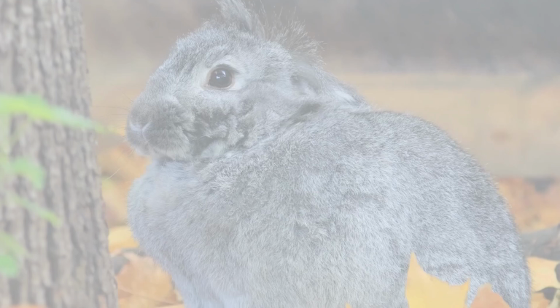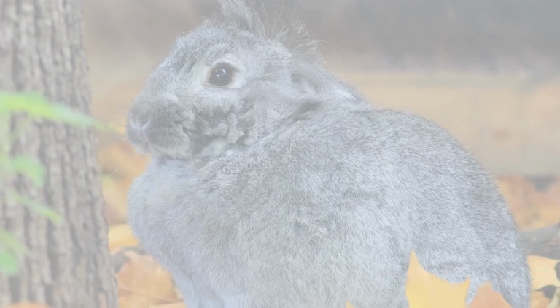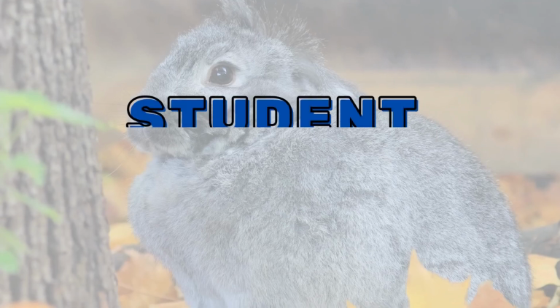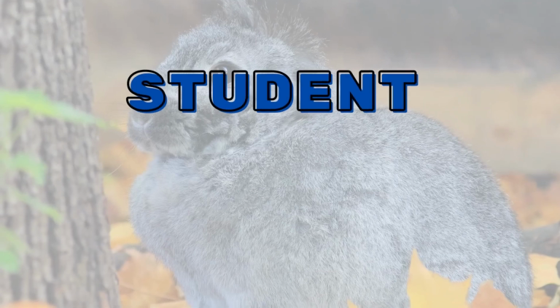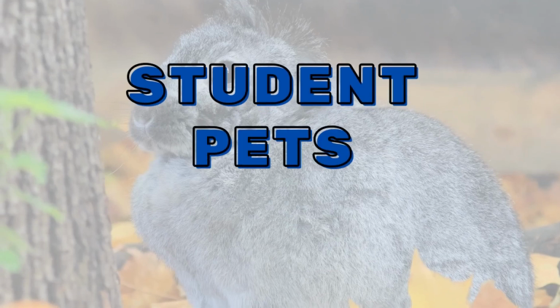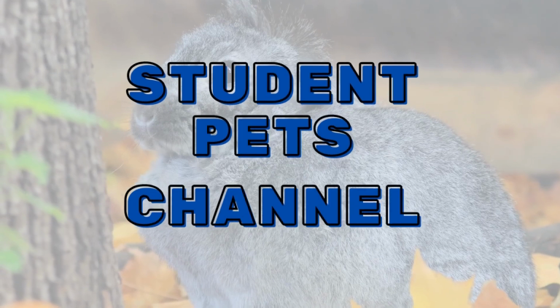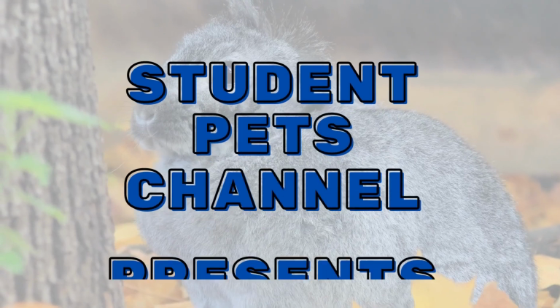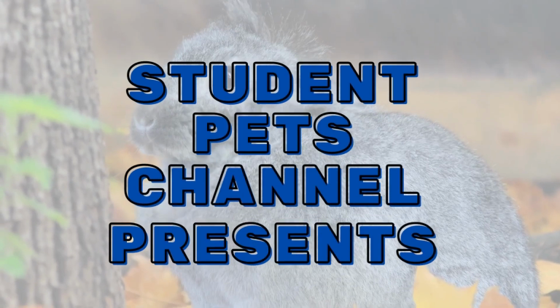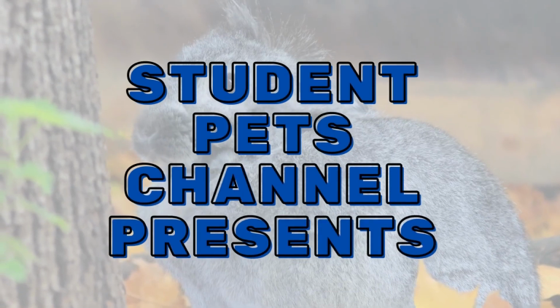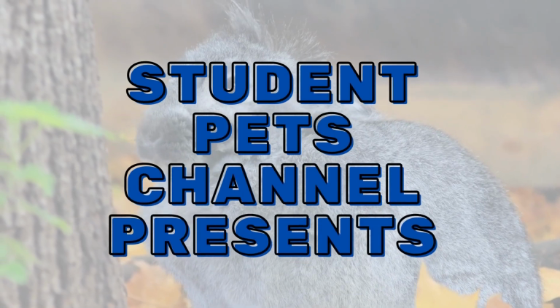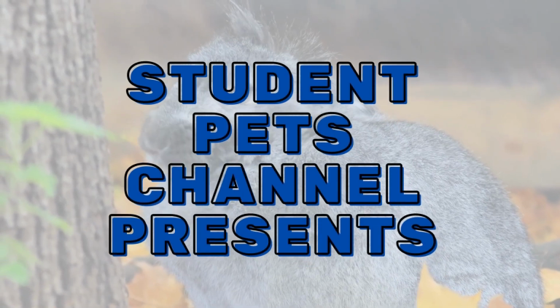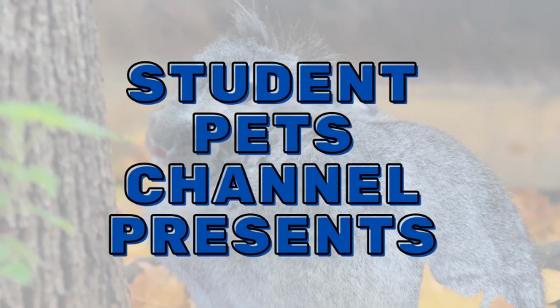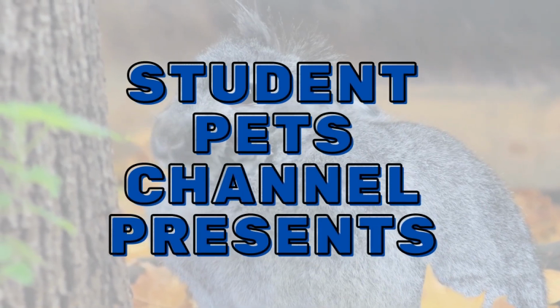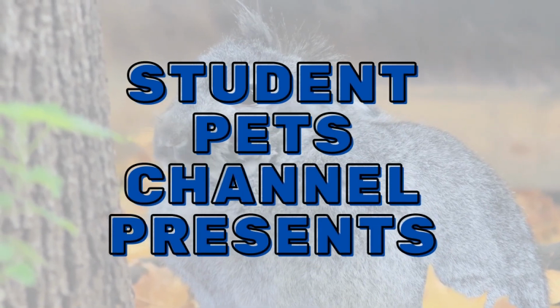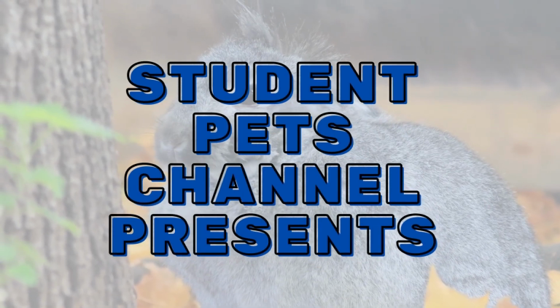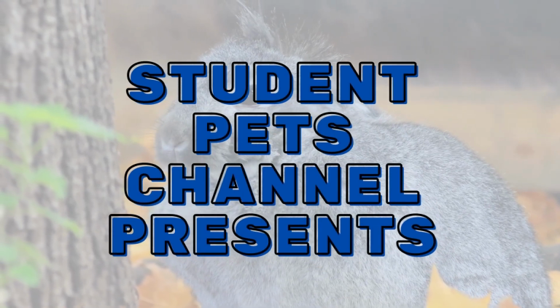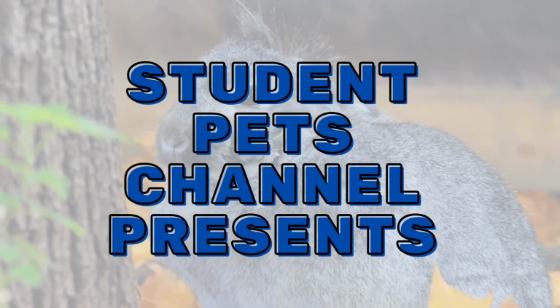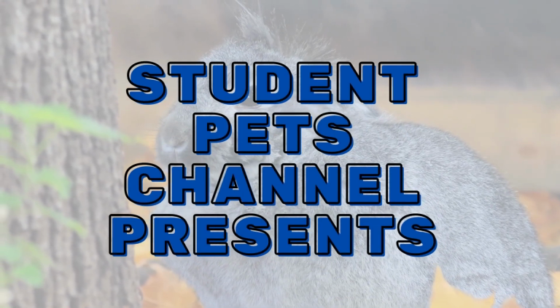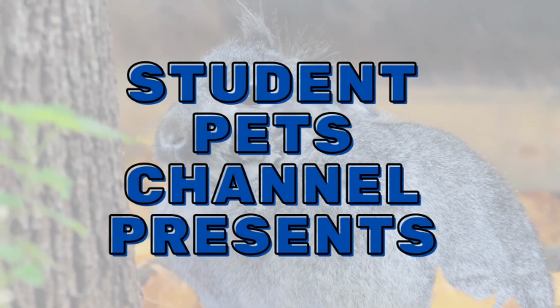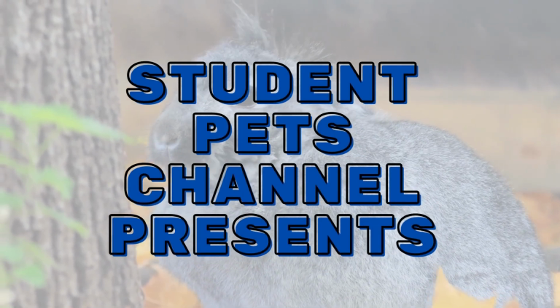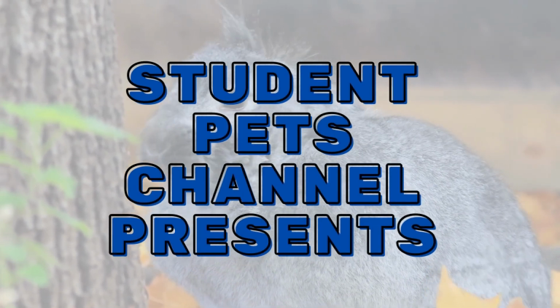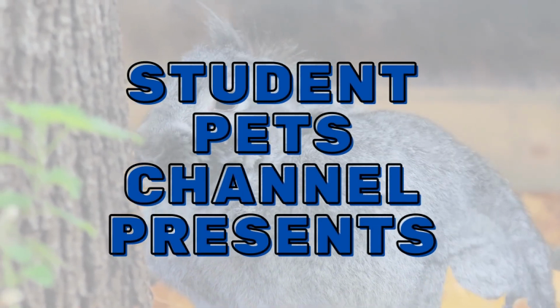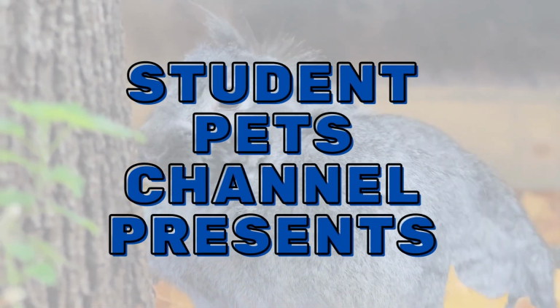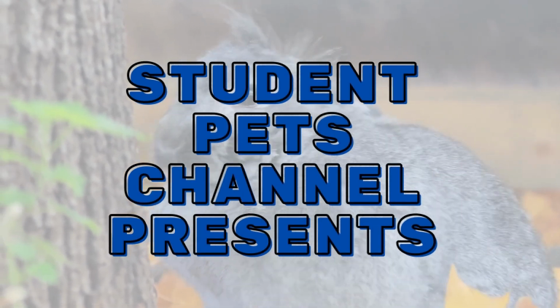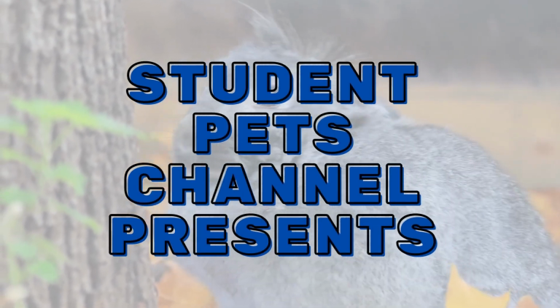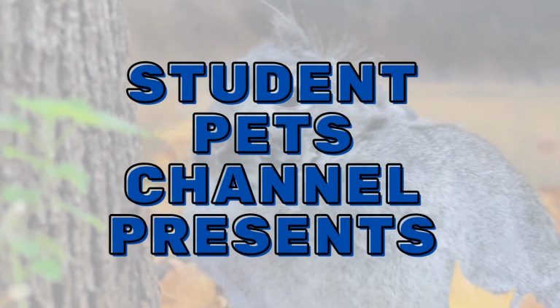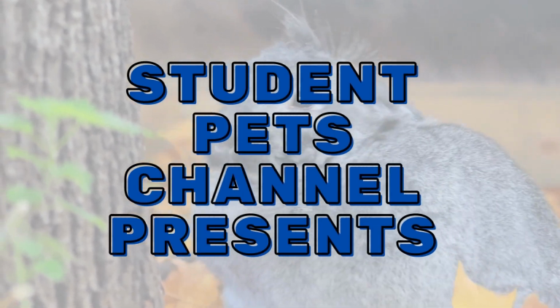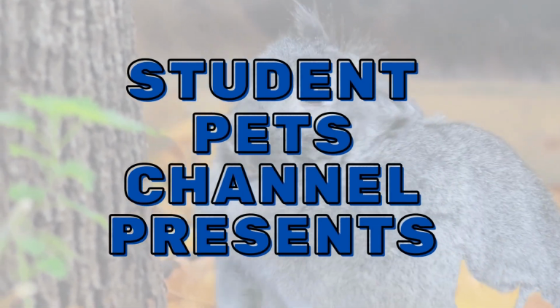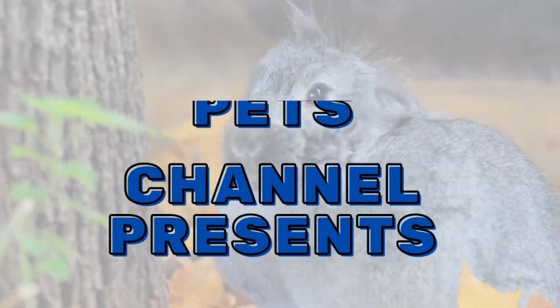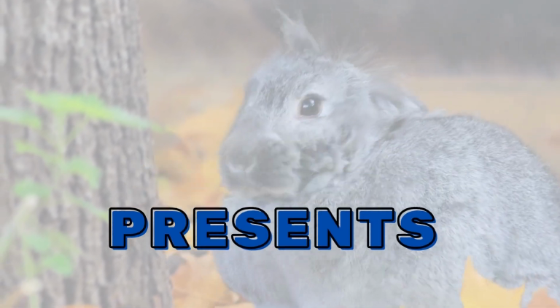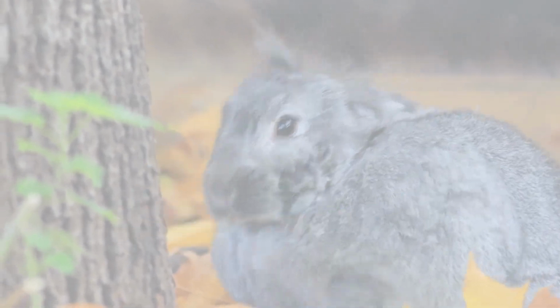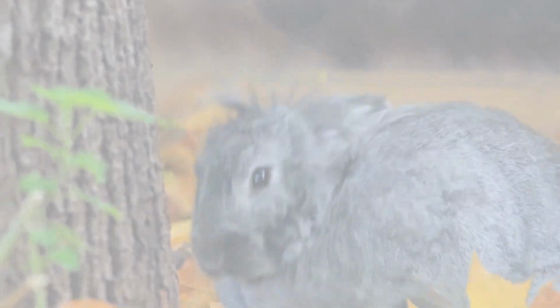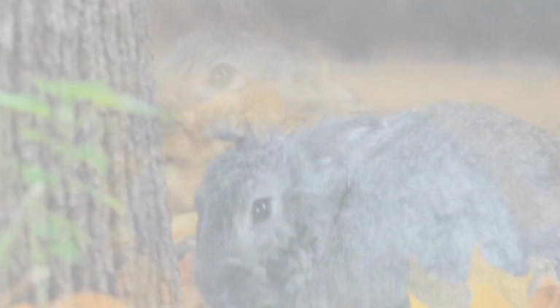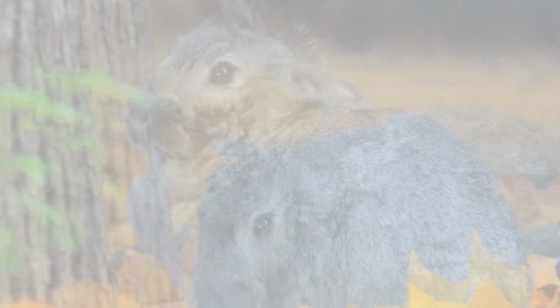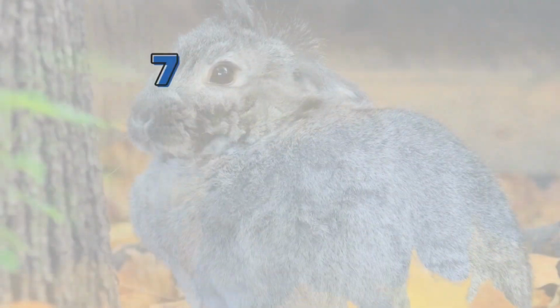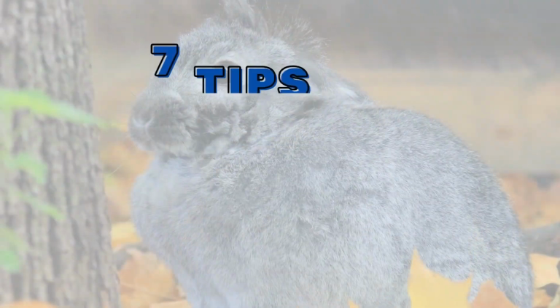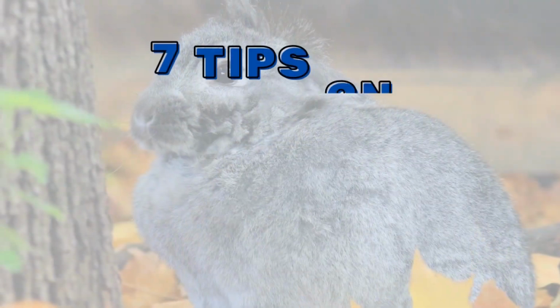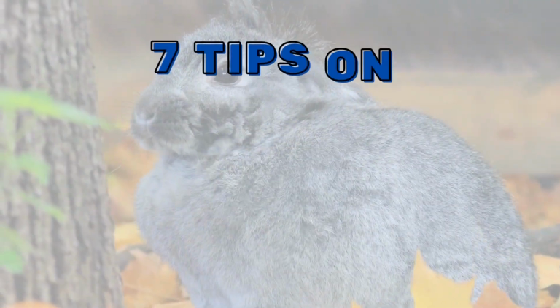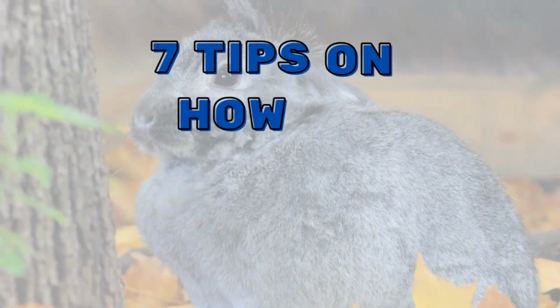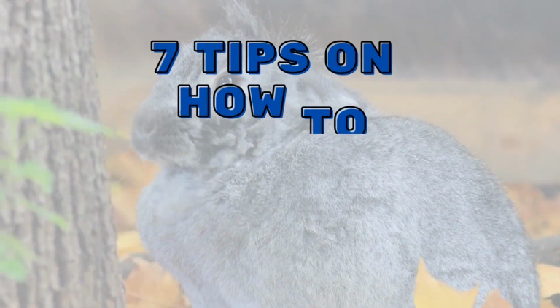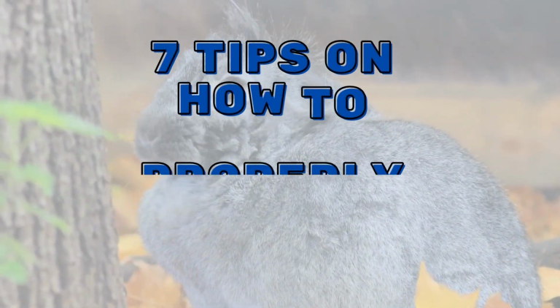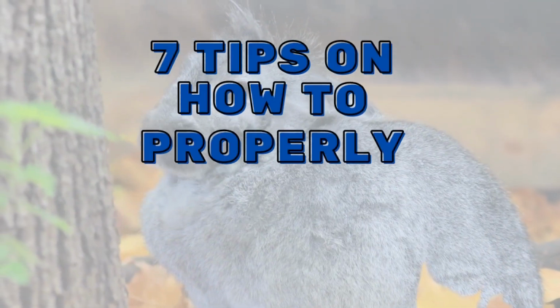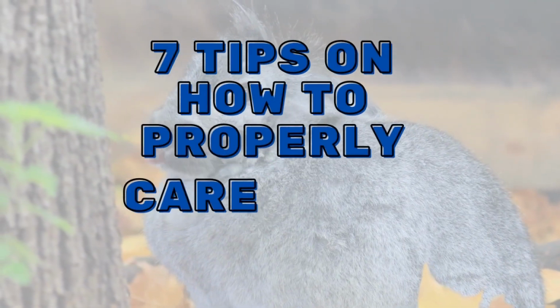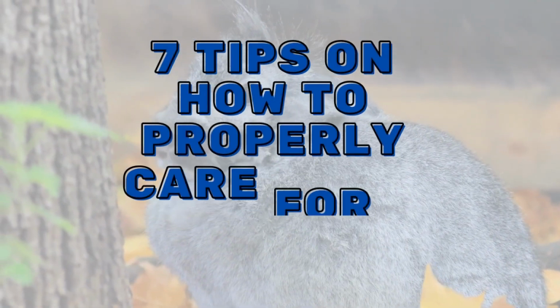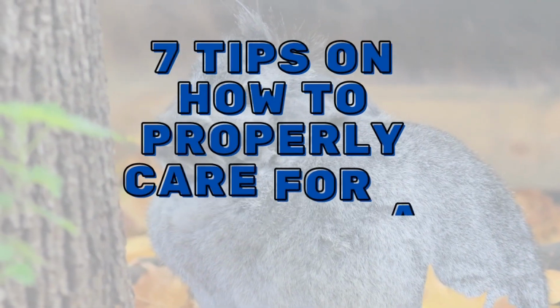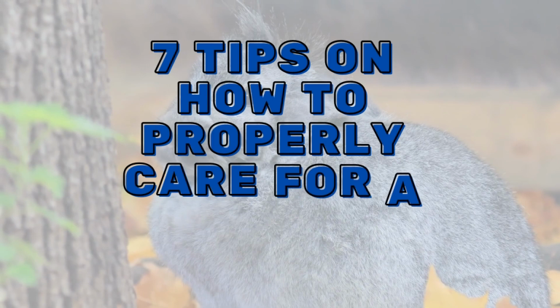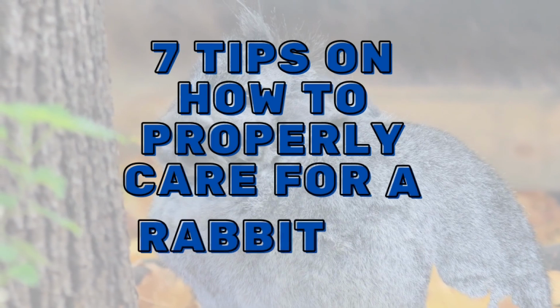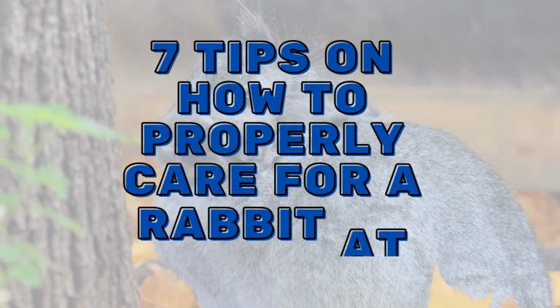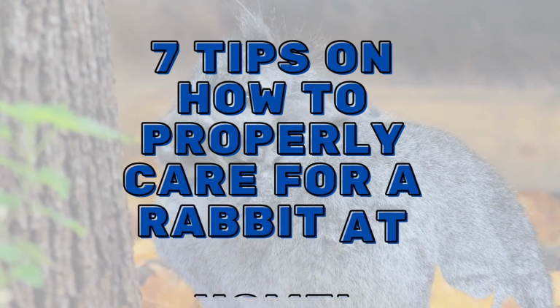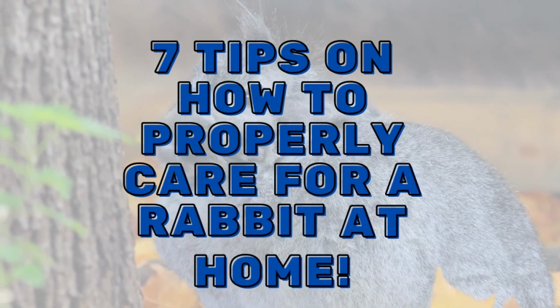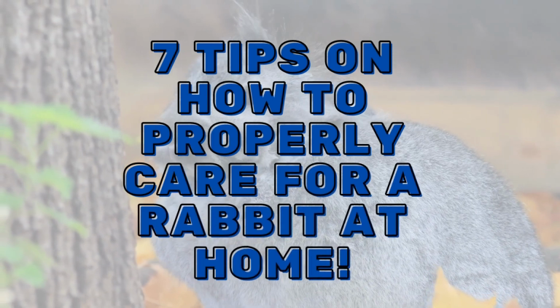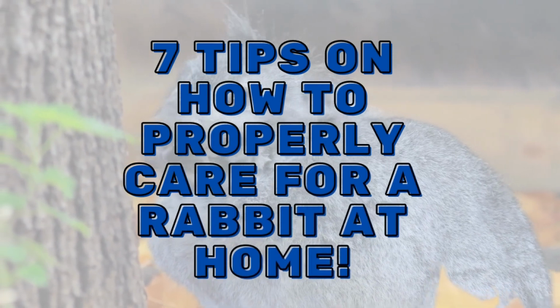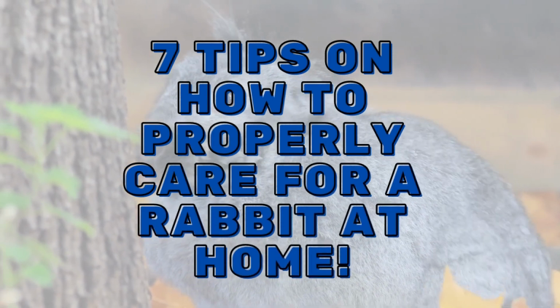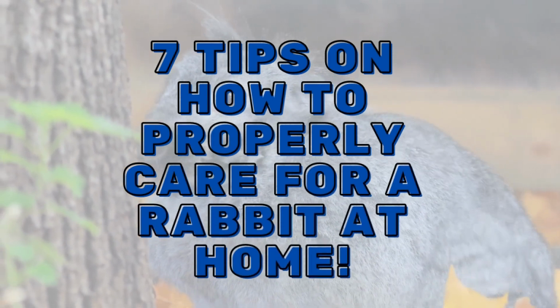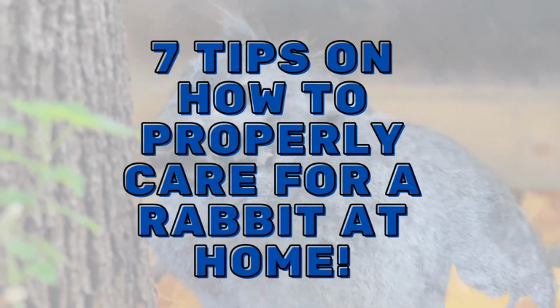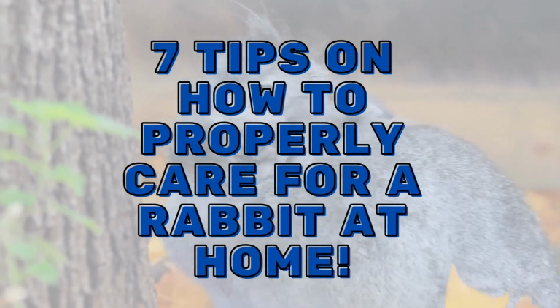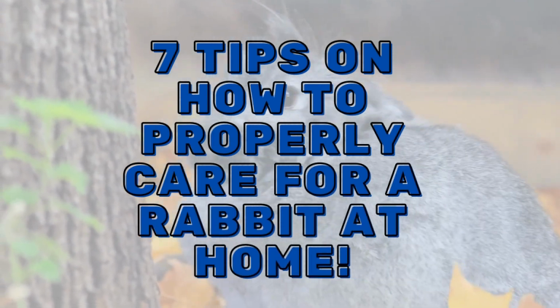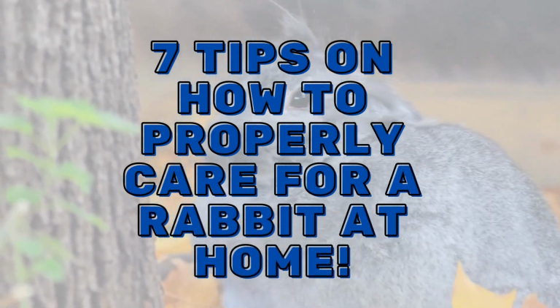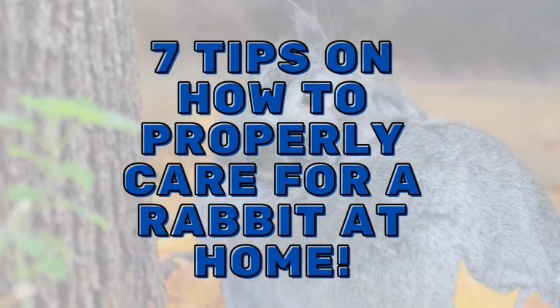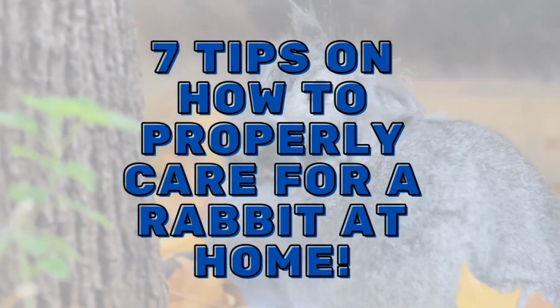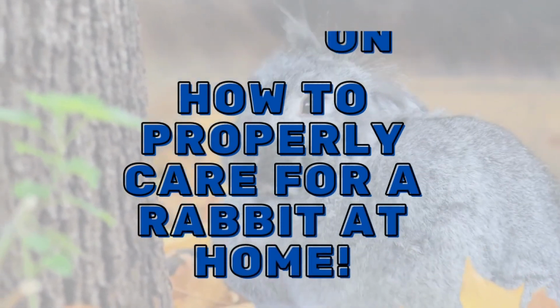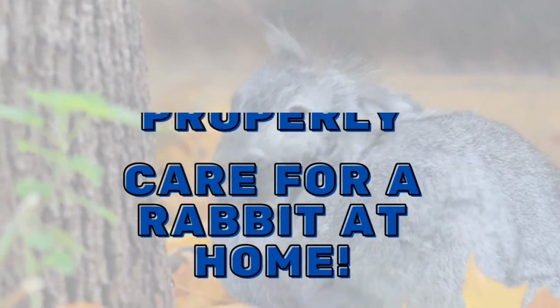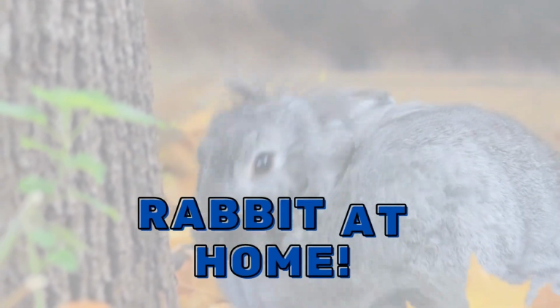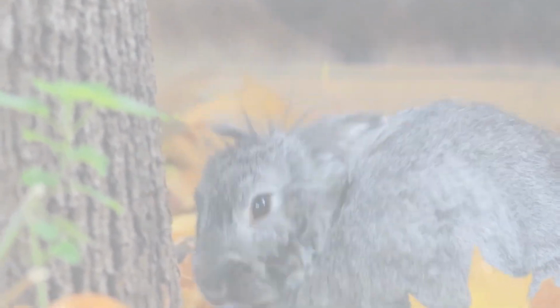Student Pets Channel presents: 7 Tips on How to Properly Care for a Rabbit at Home.